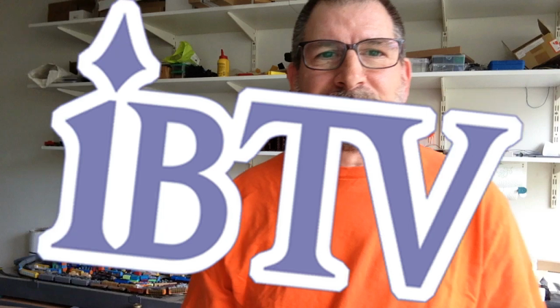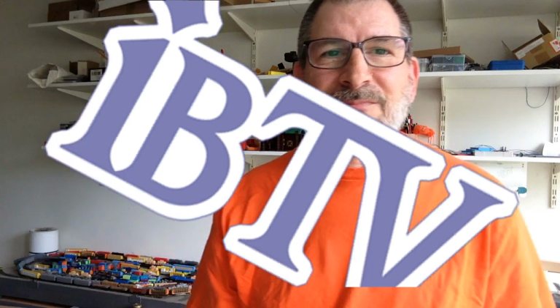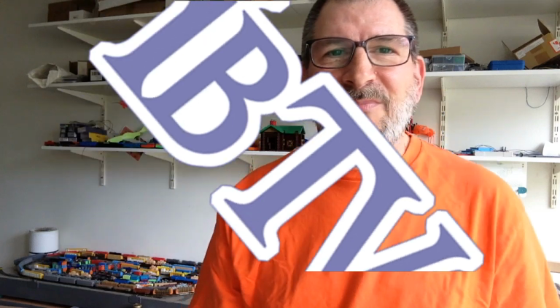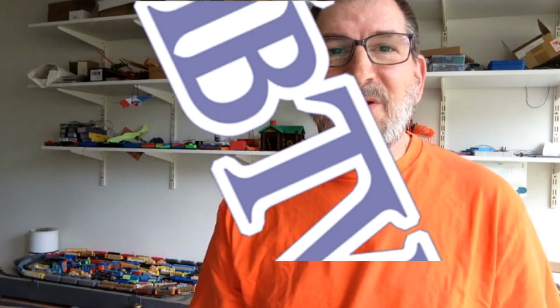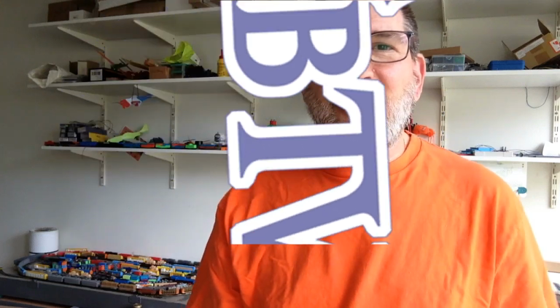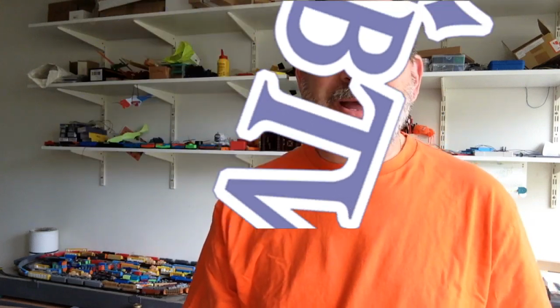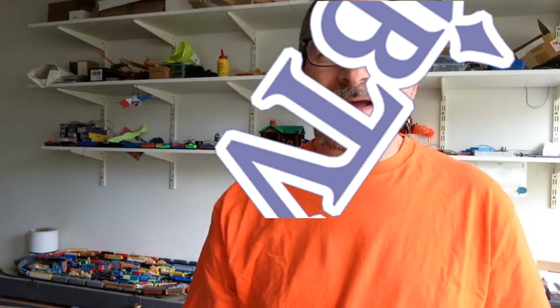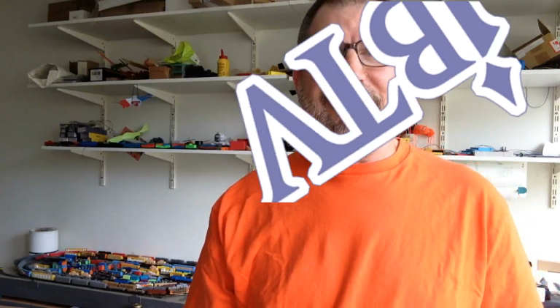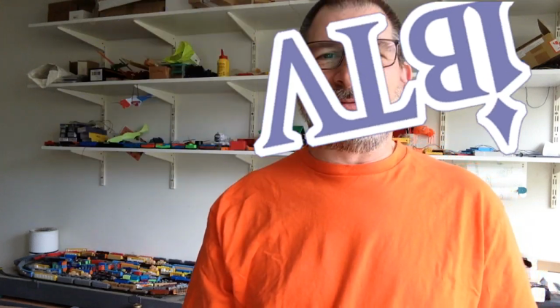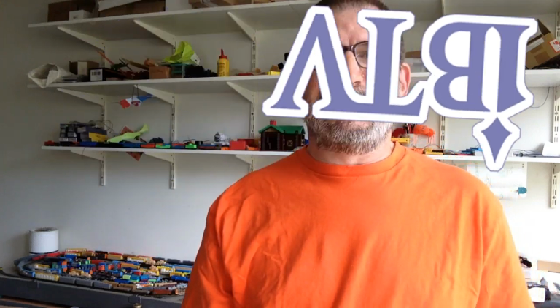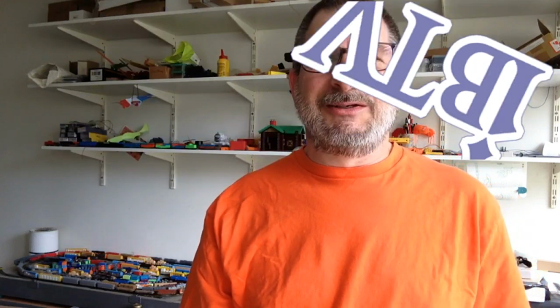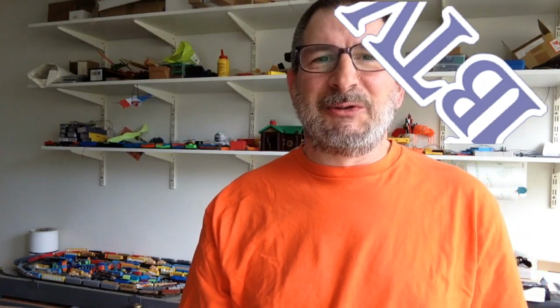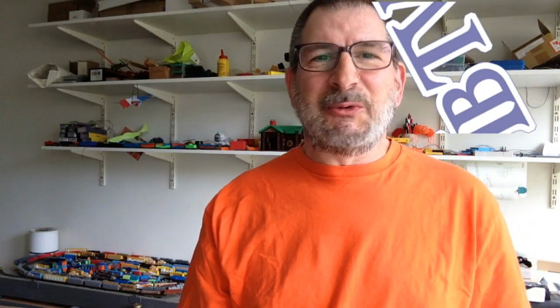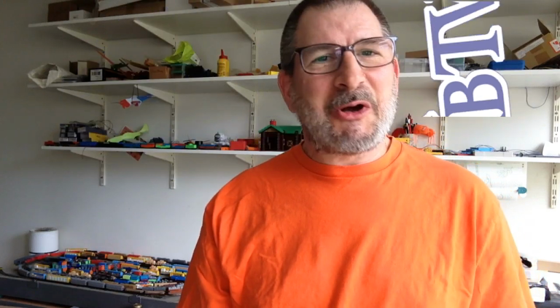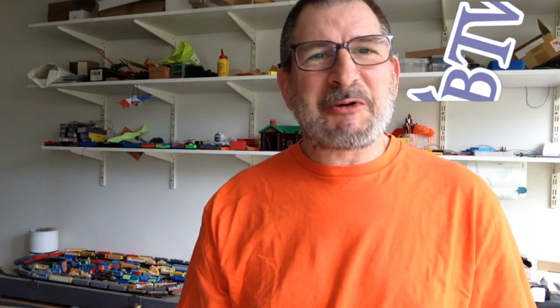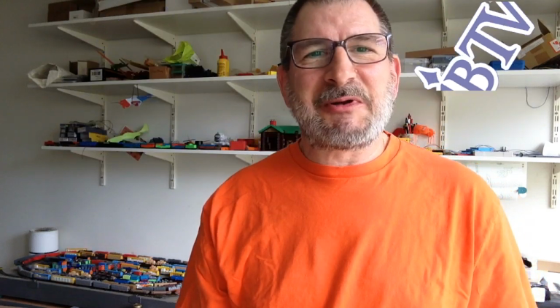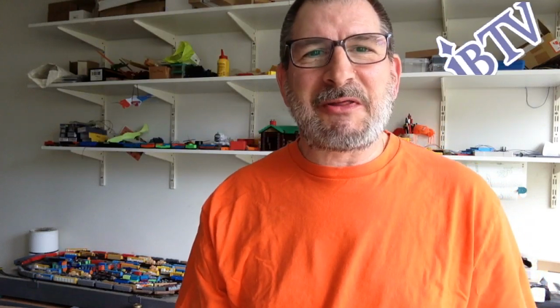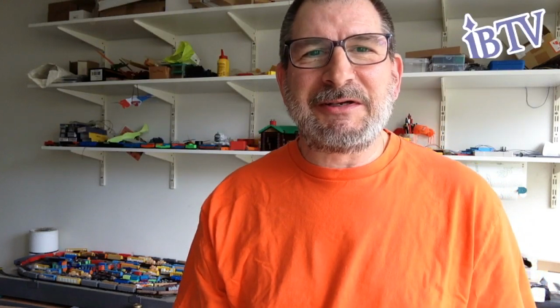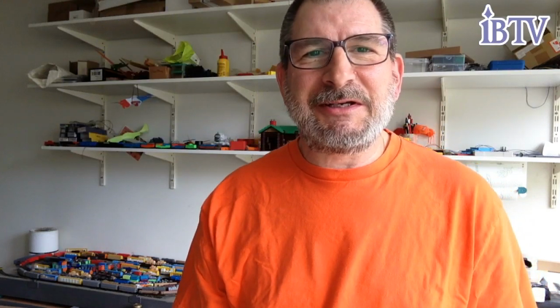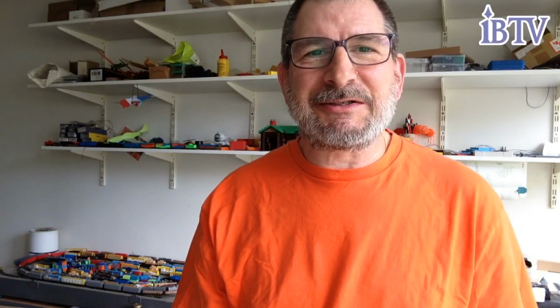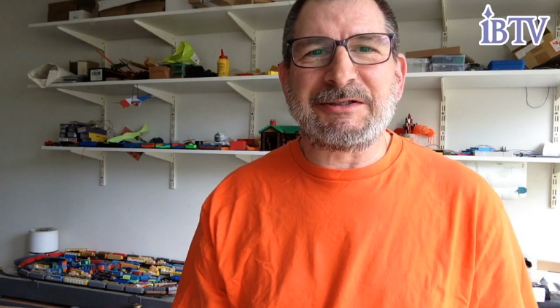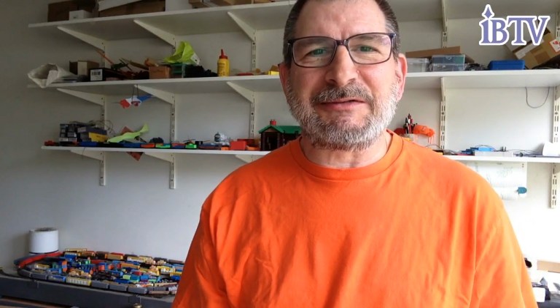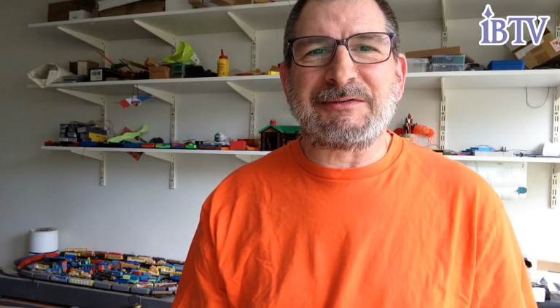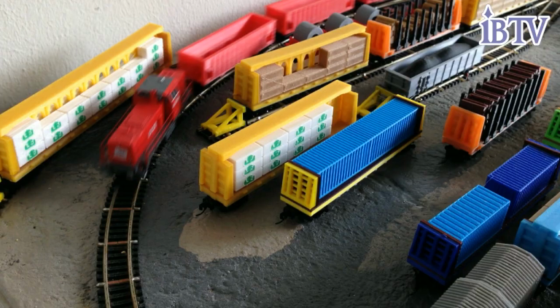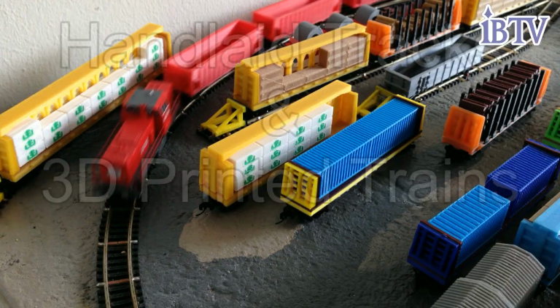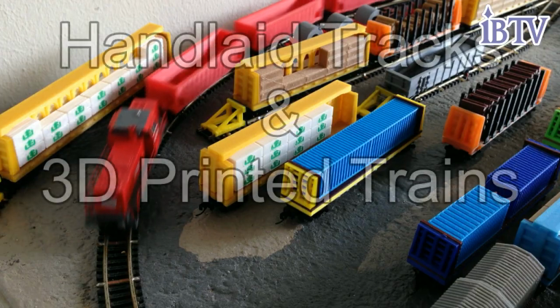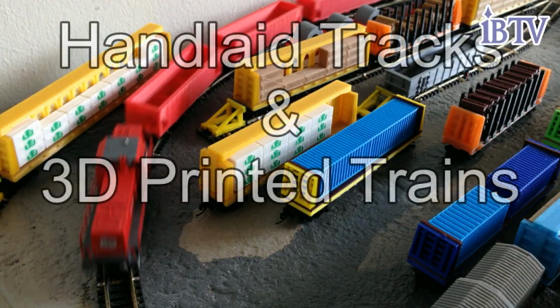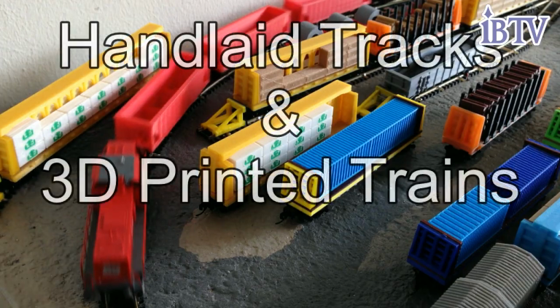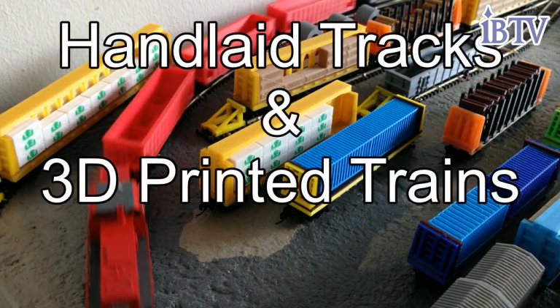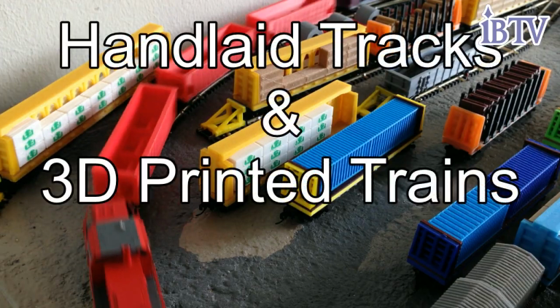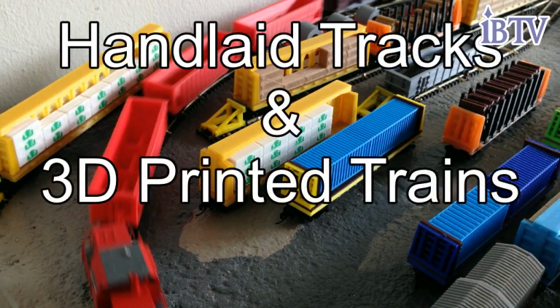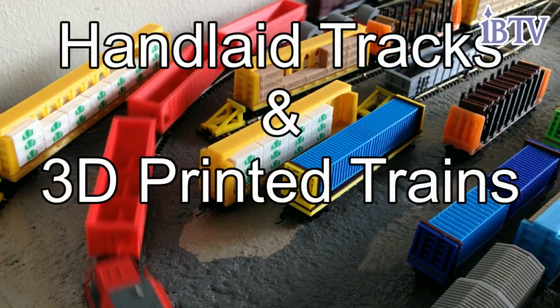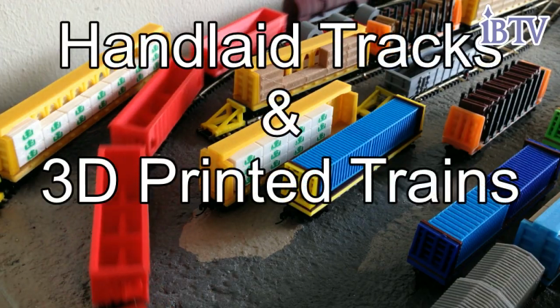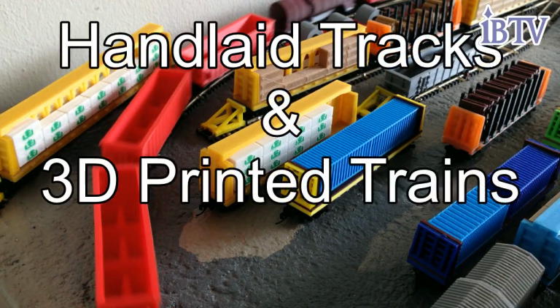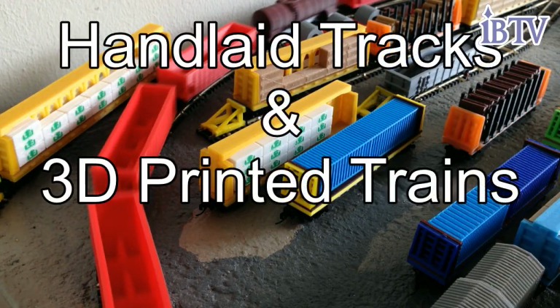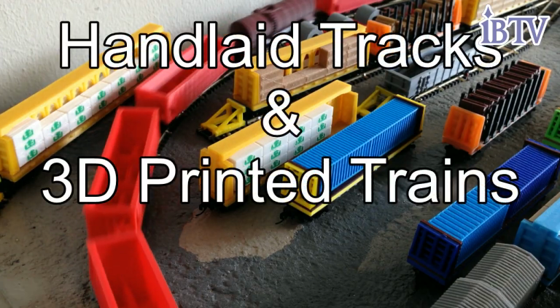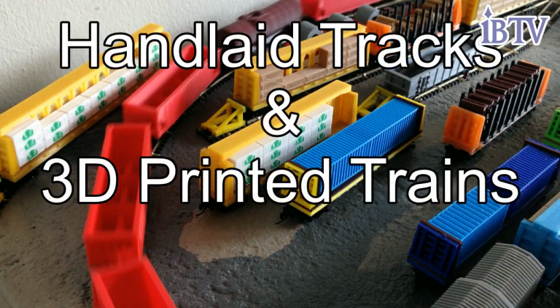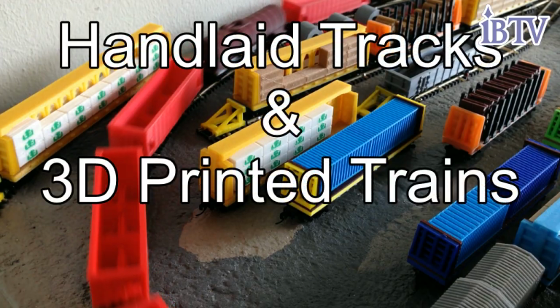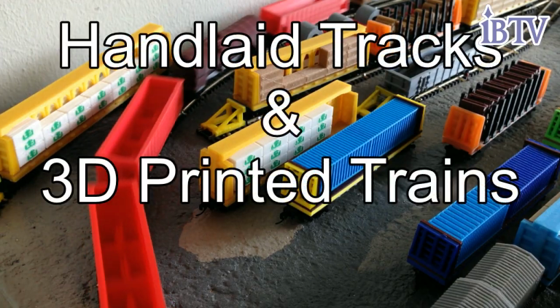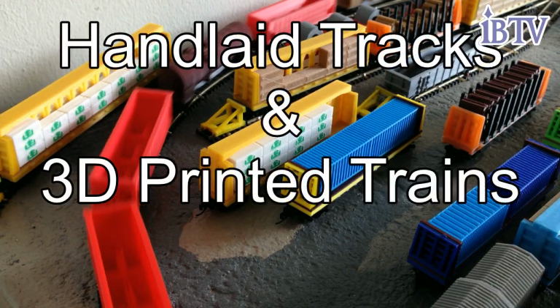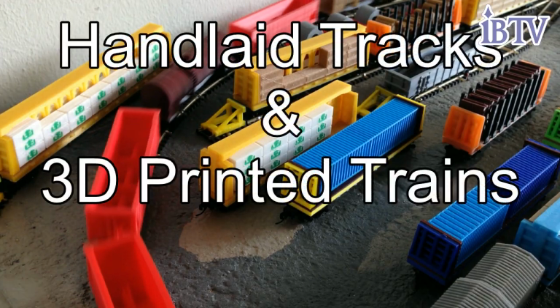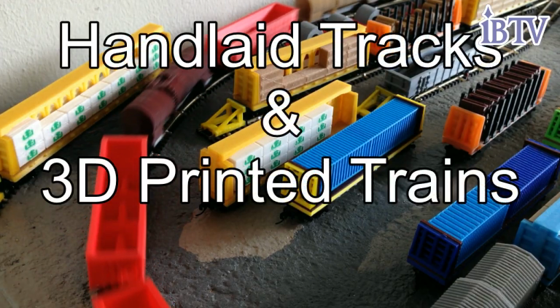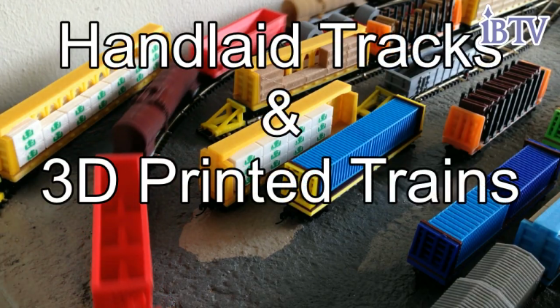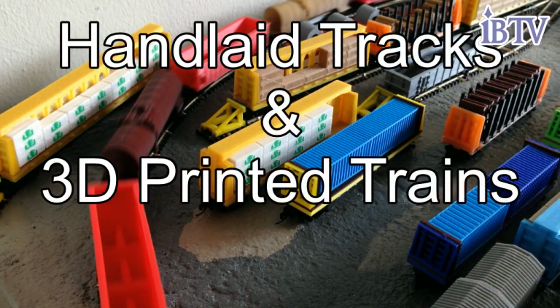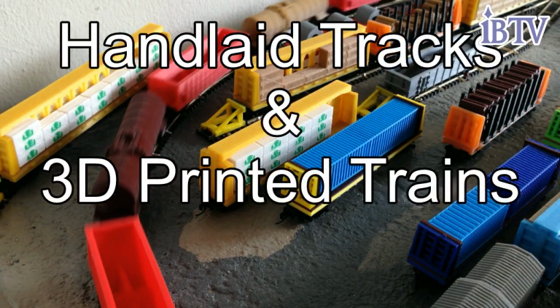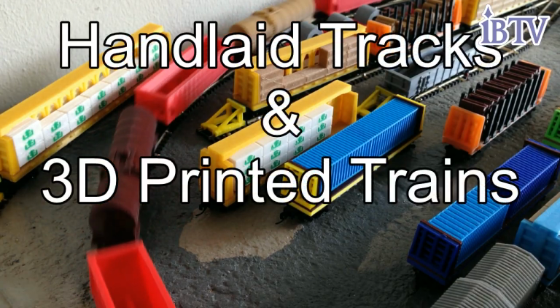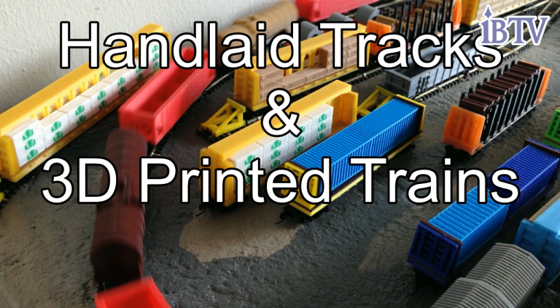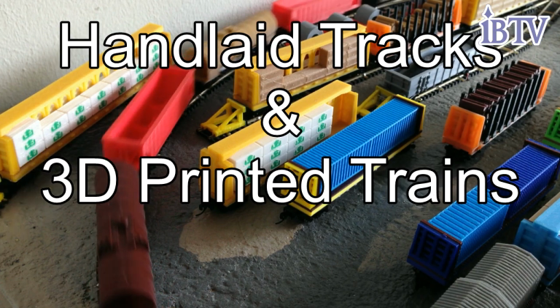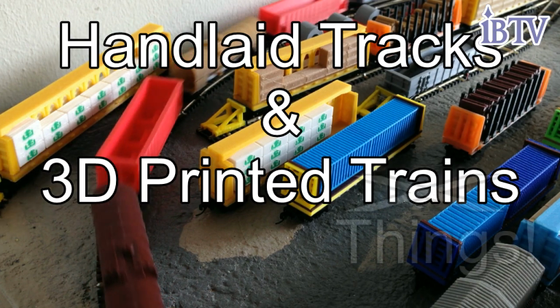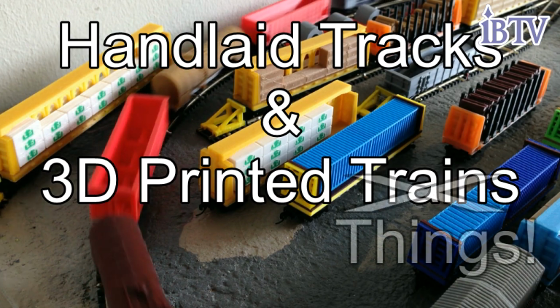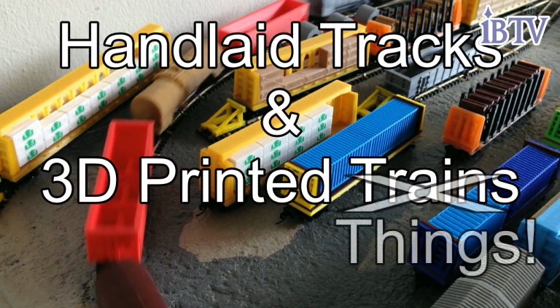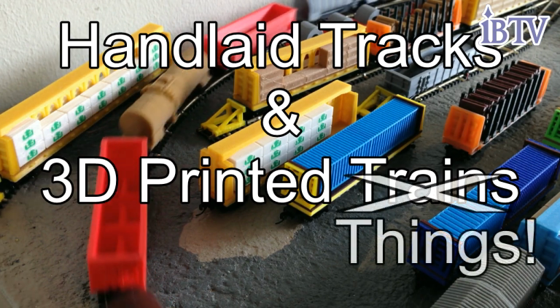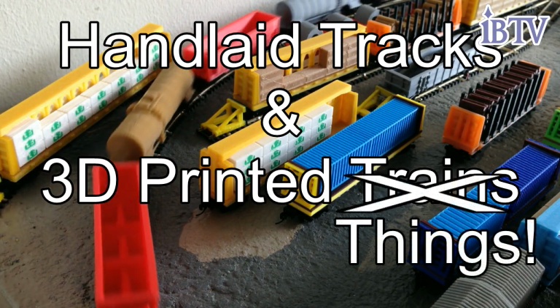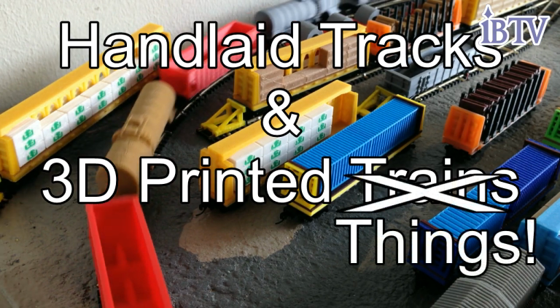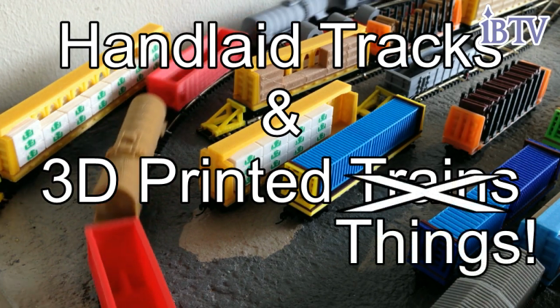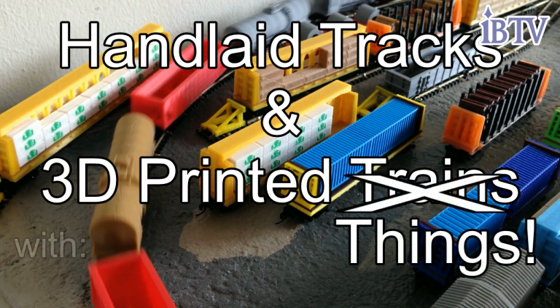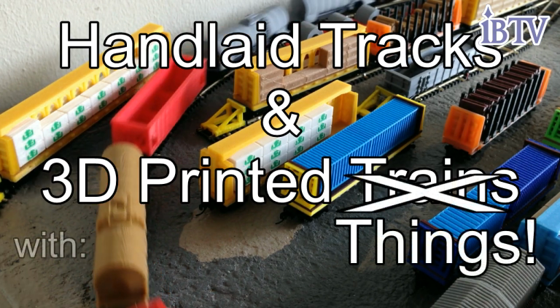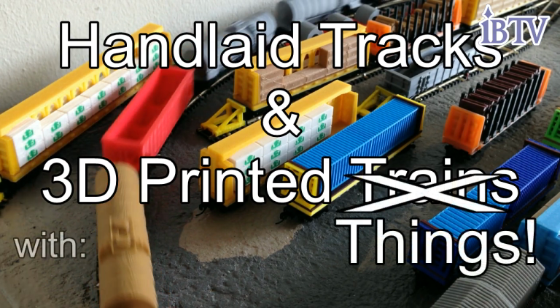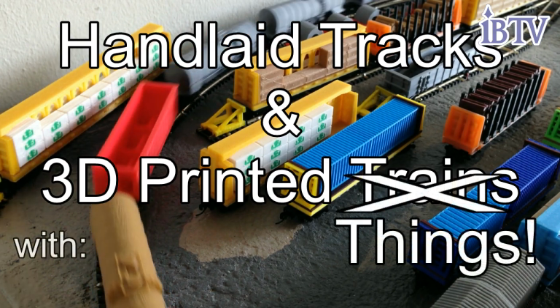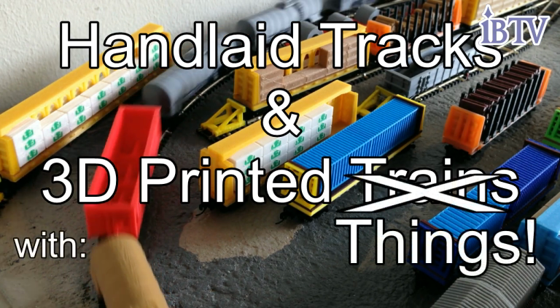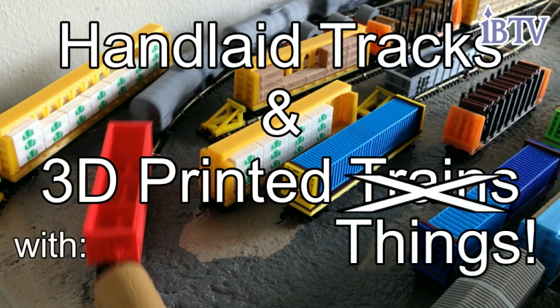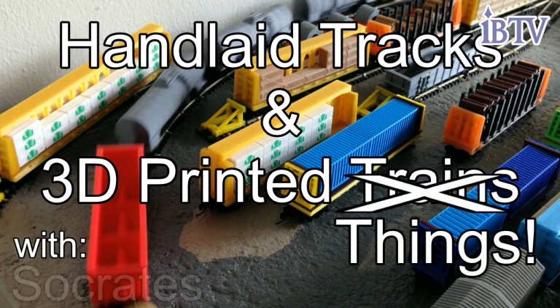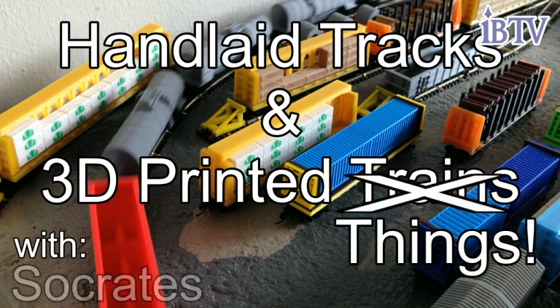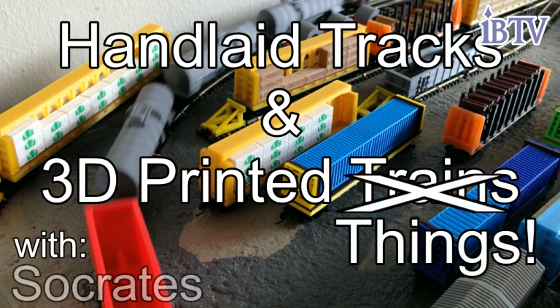Oh hey! Welcome to another edition of Handlaid Tracks and 3D Printed Things with Socrates.